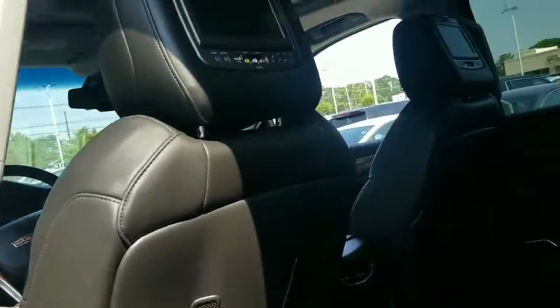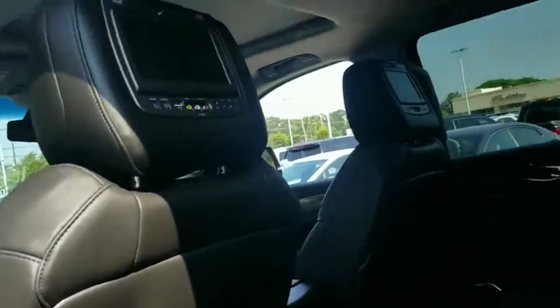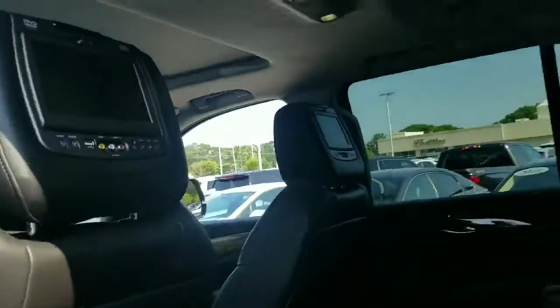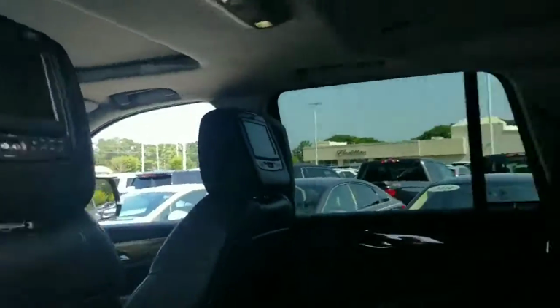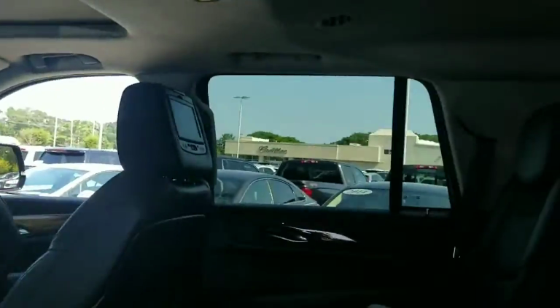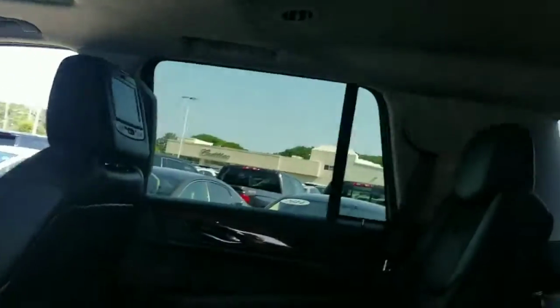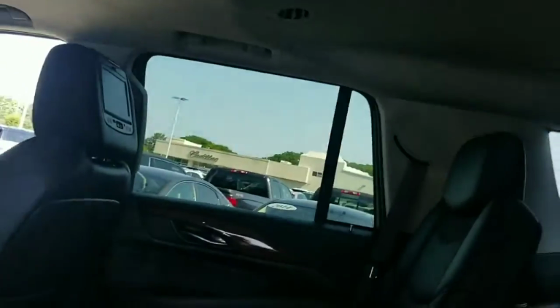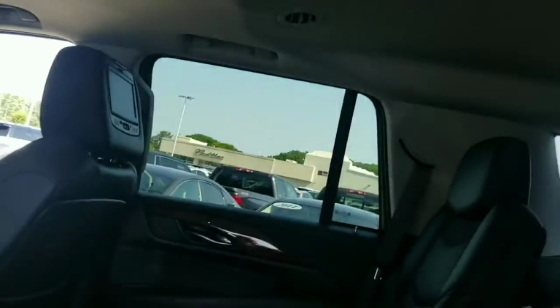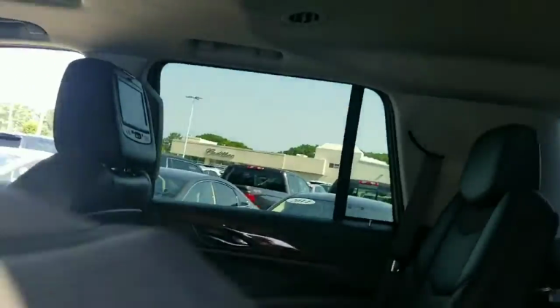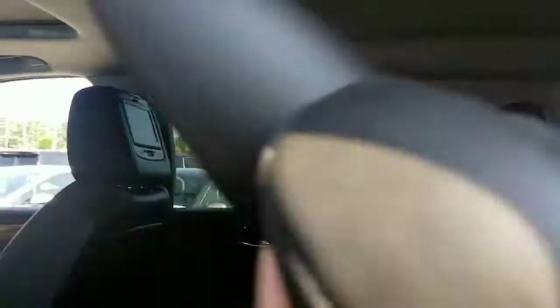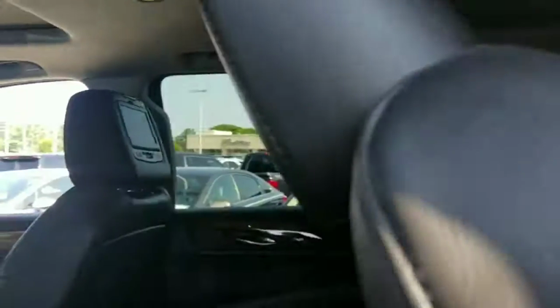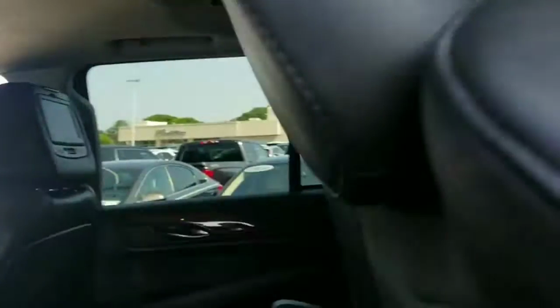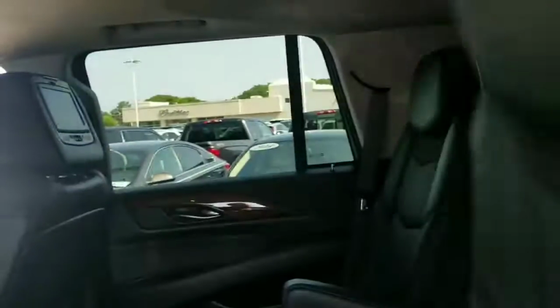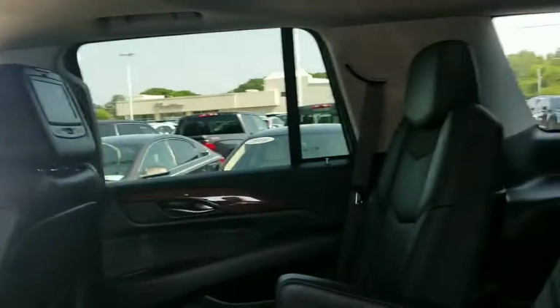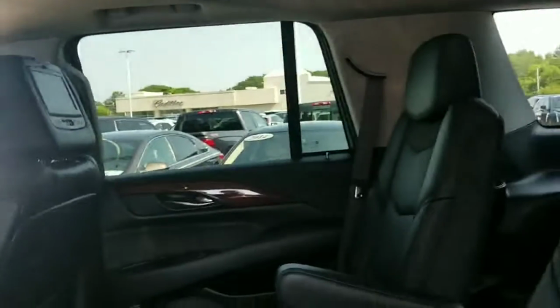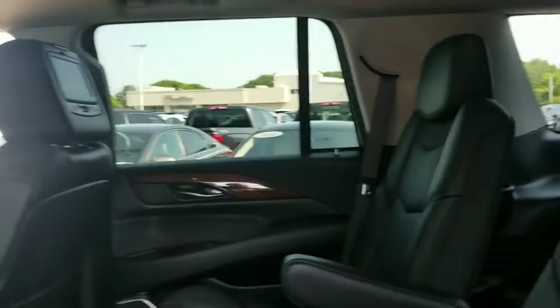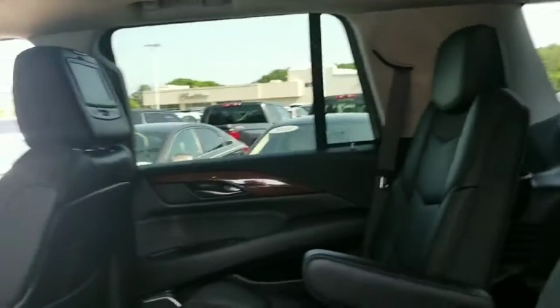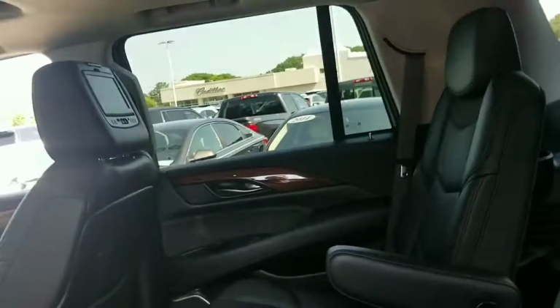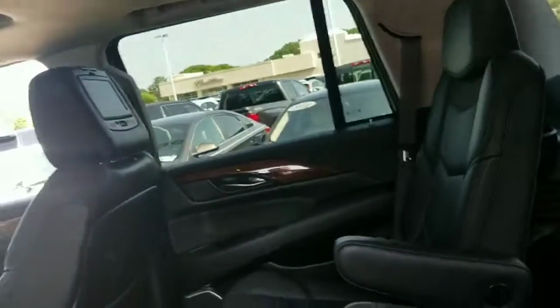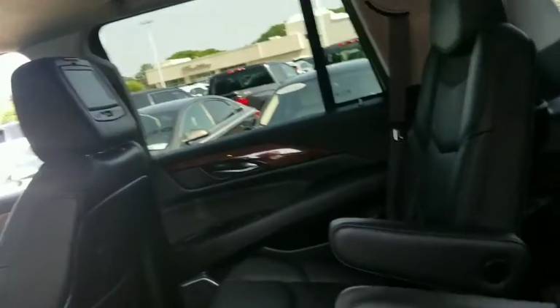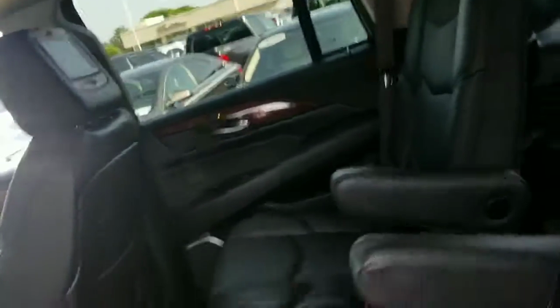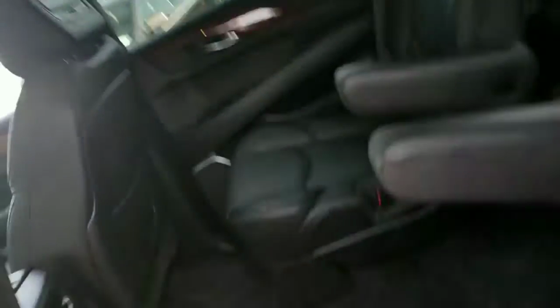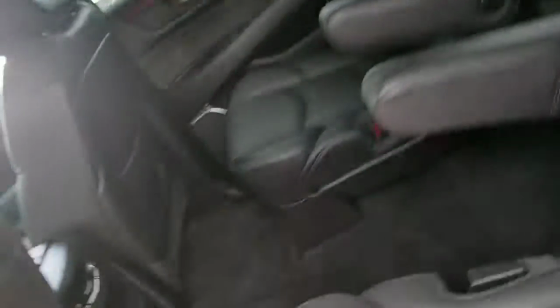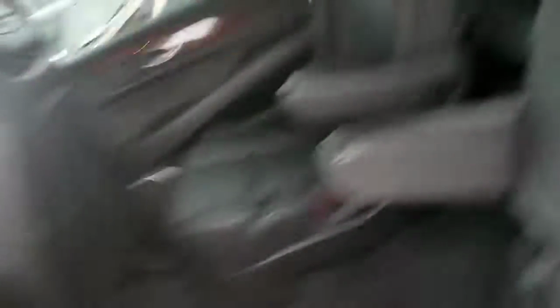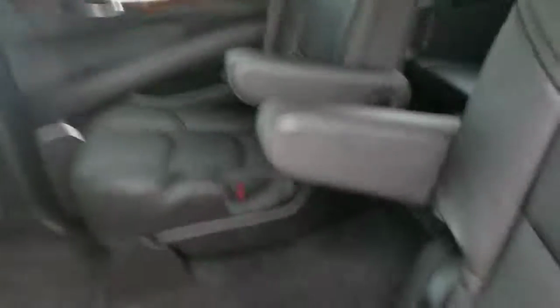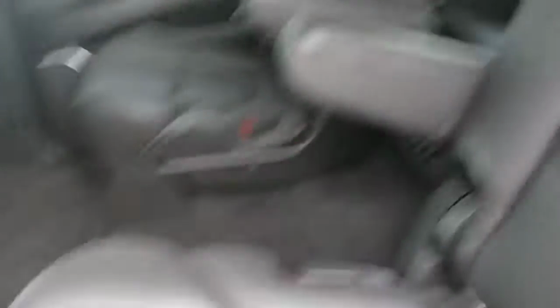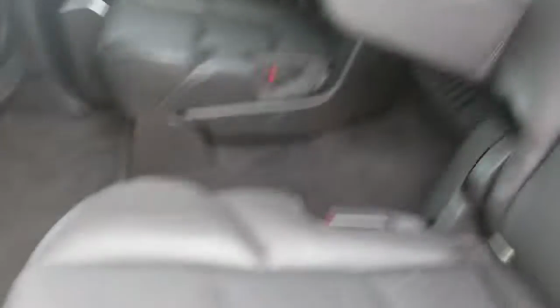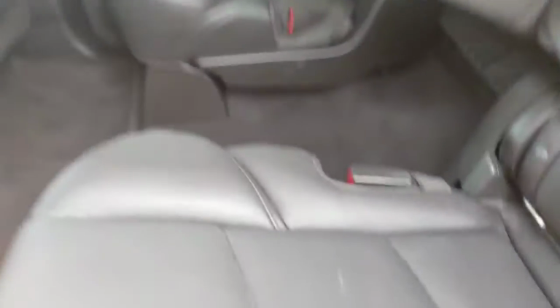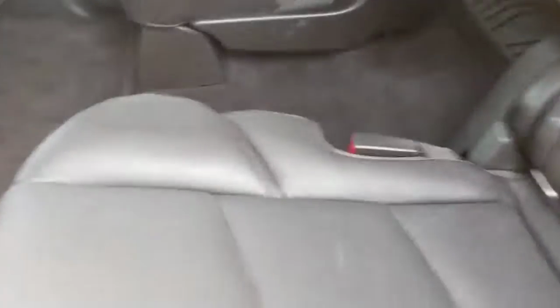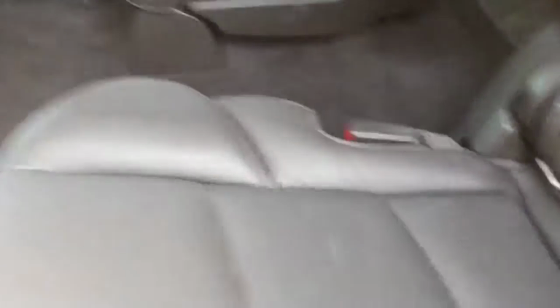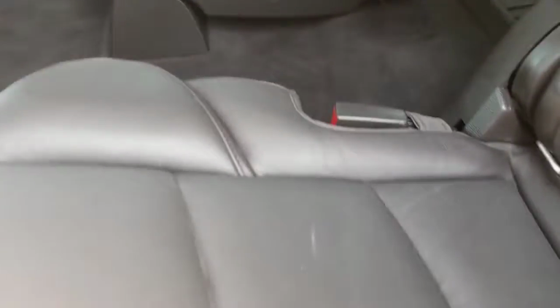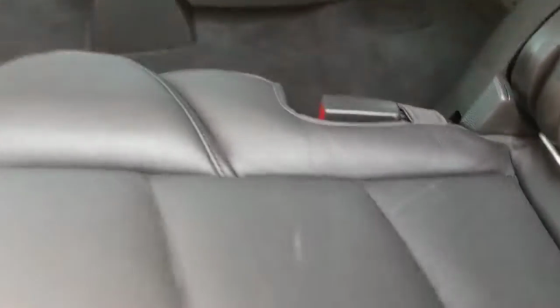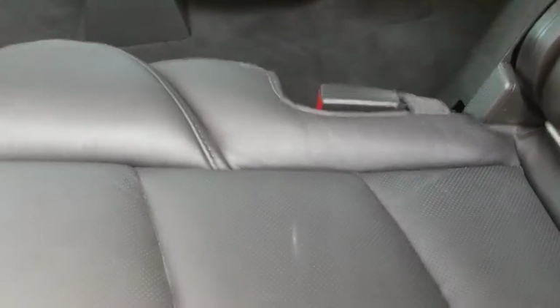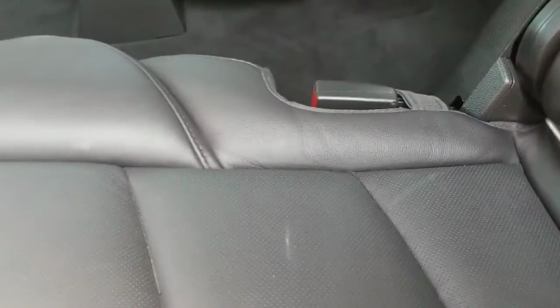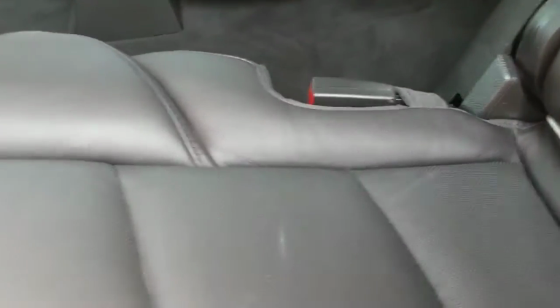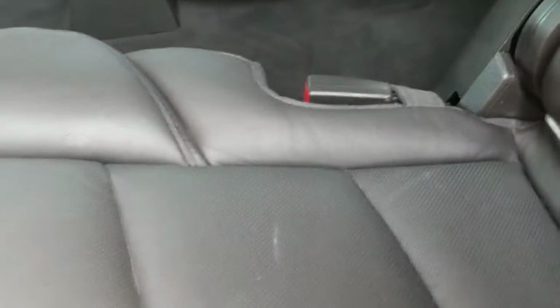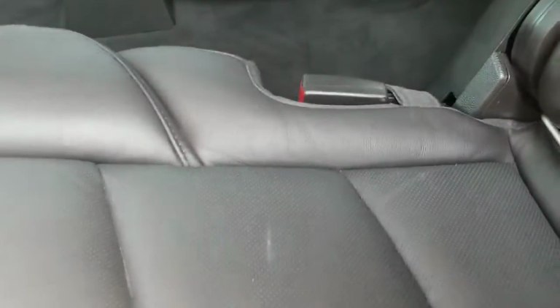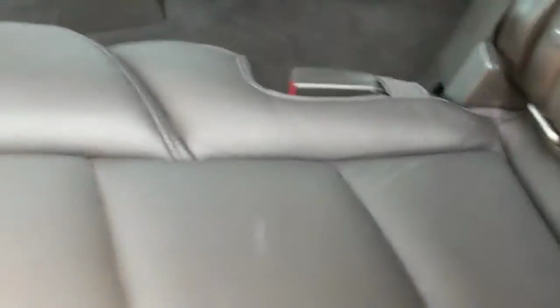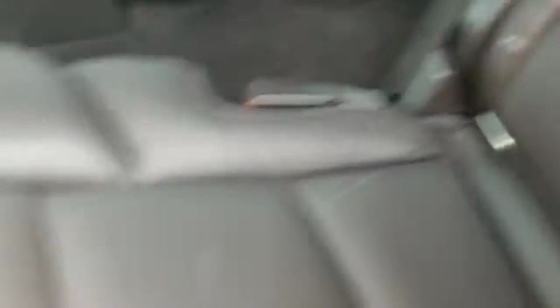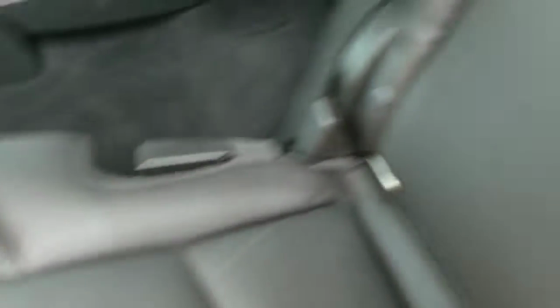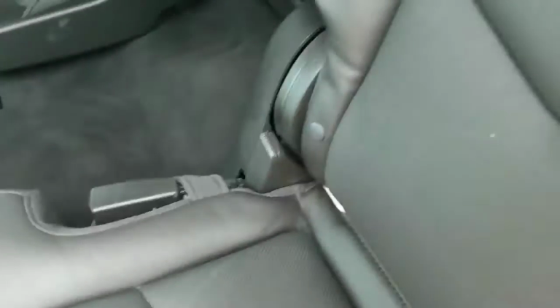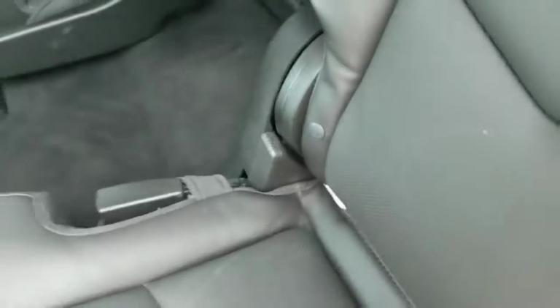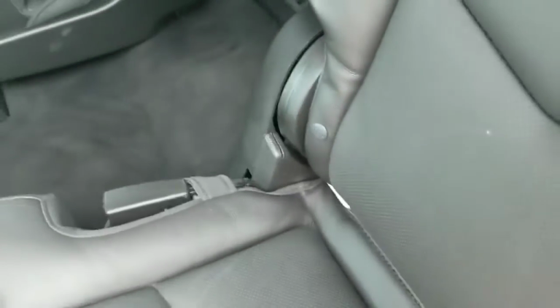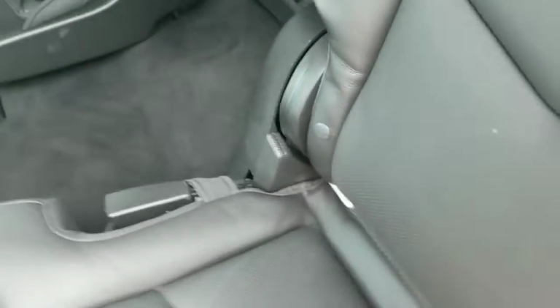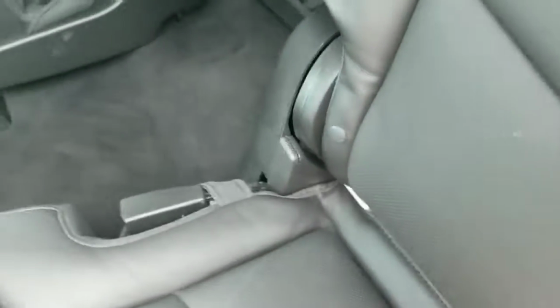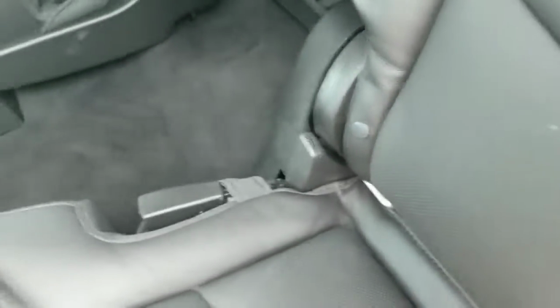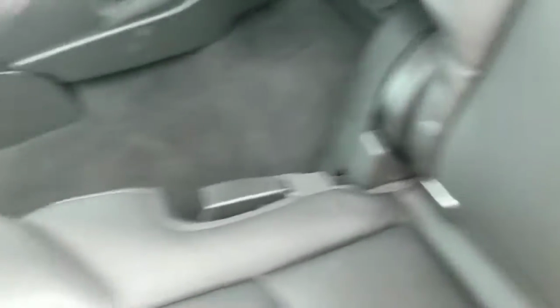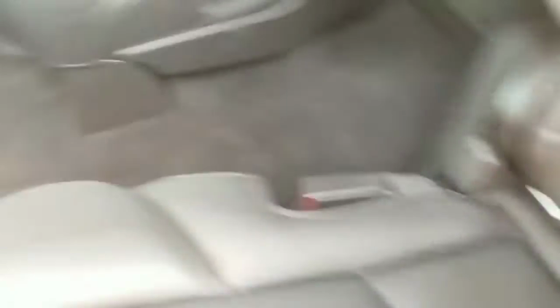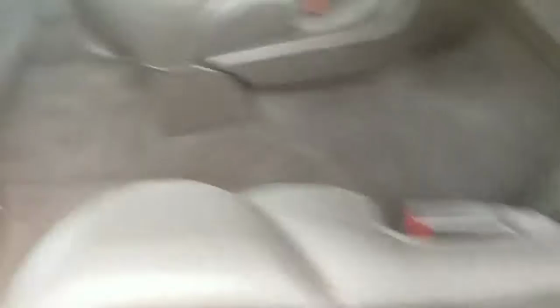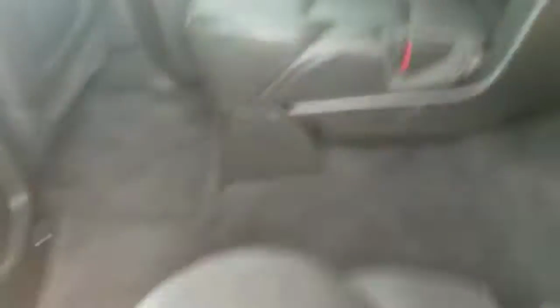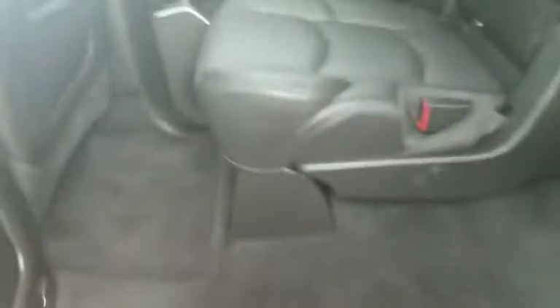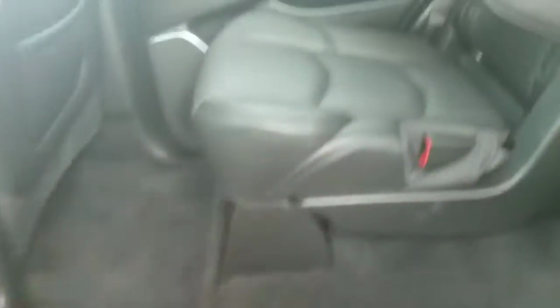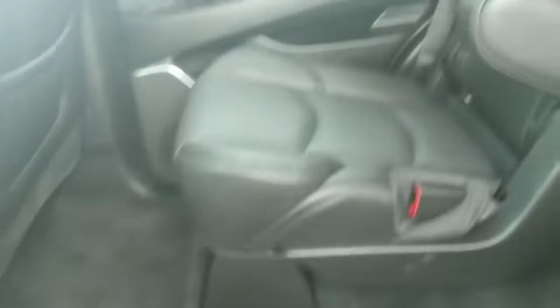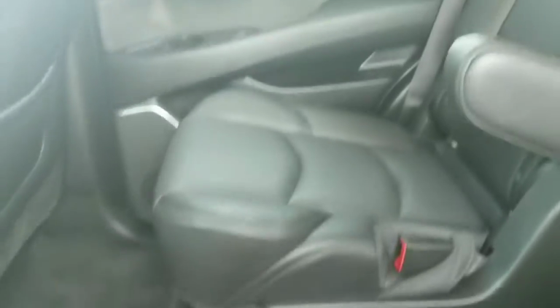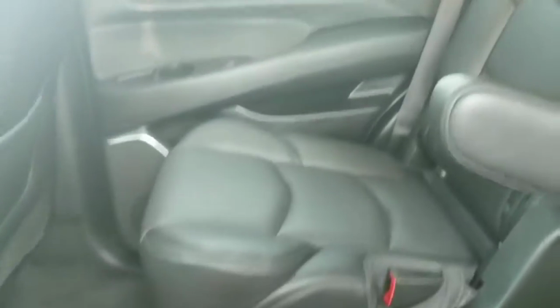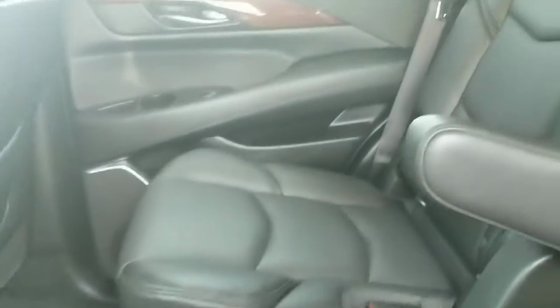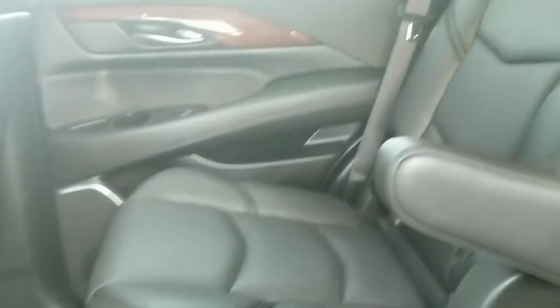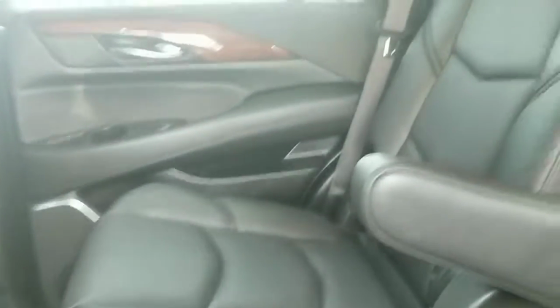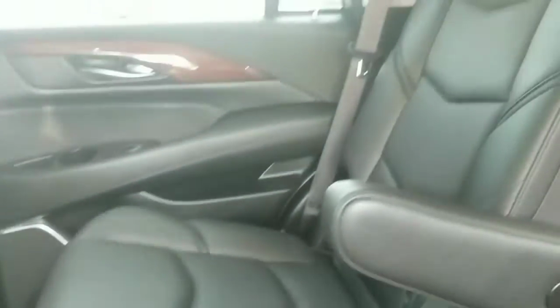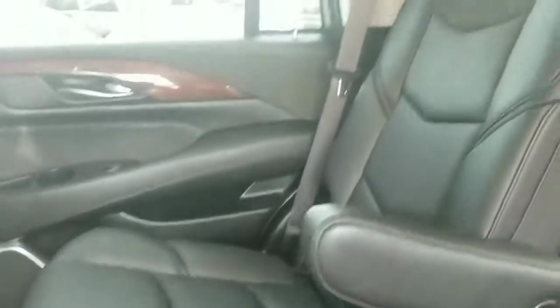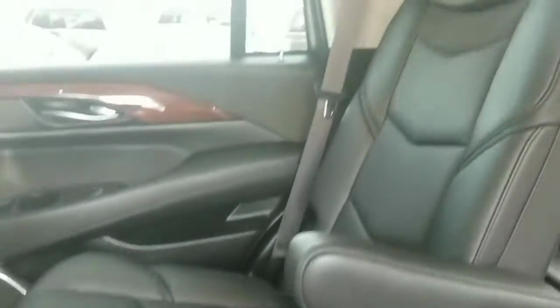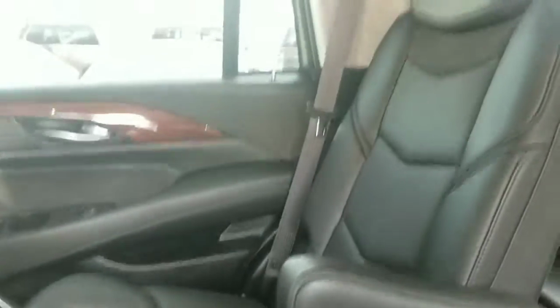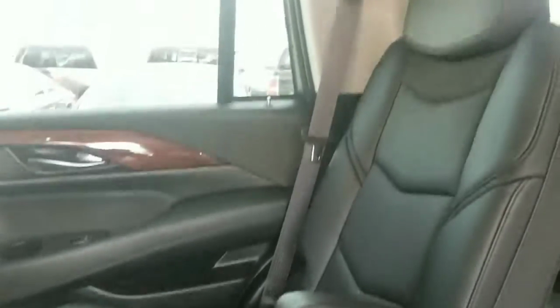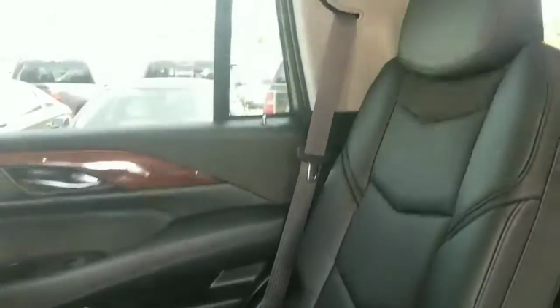Check out the interior. The interior looks good — you've got a little bit of wear on the seats and stuff, nothing major though. Just typical pre-owned.